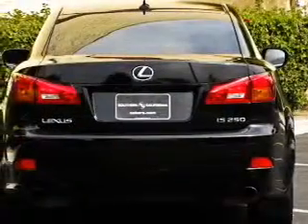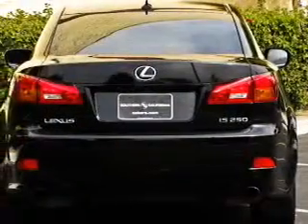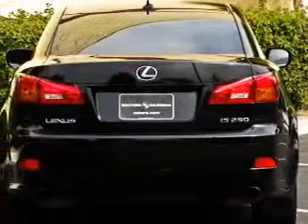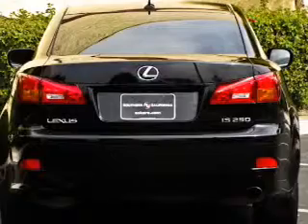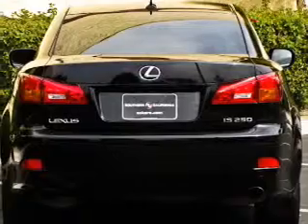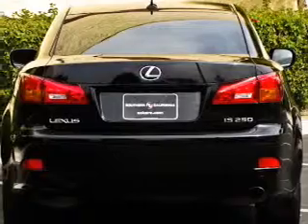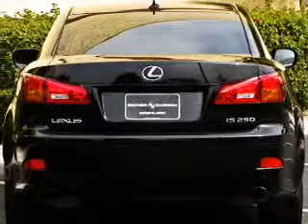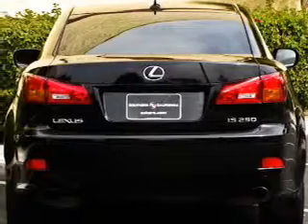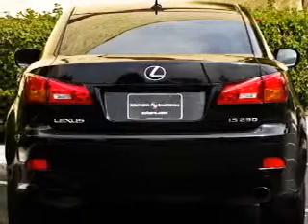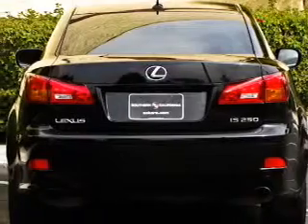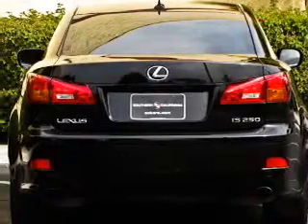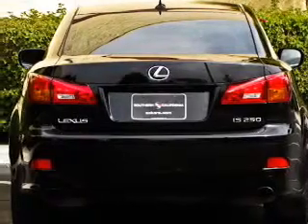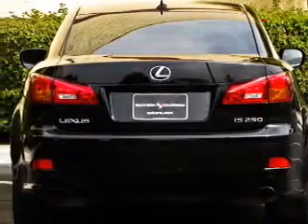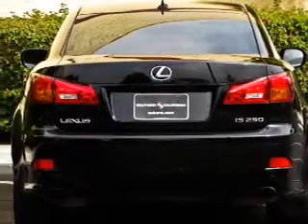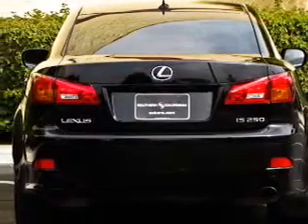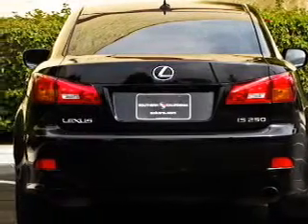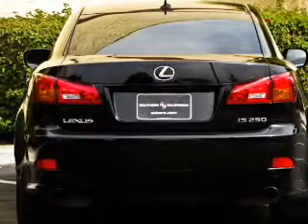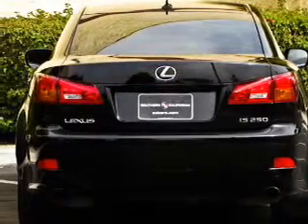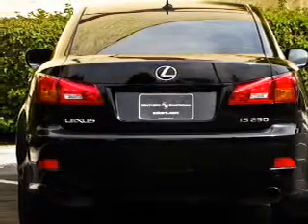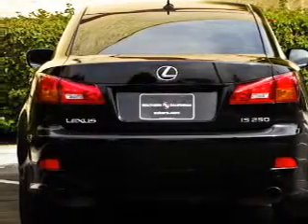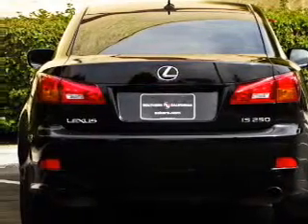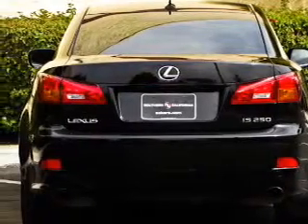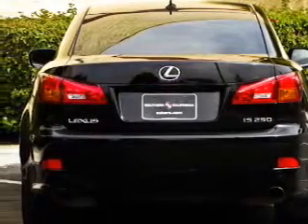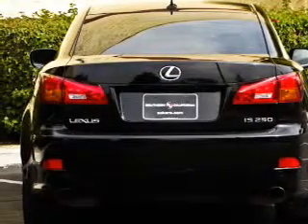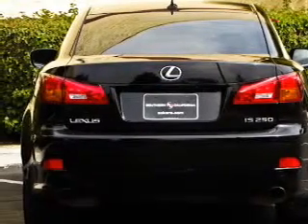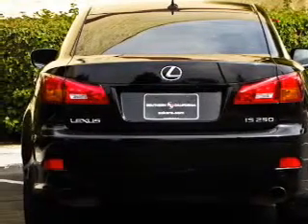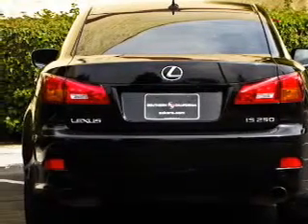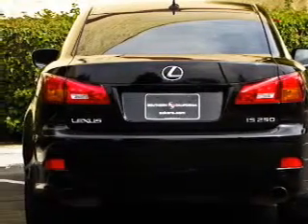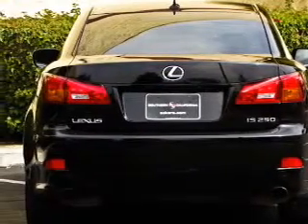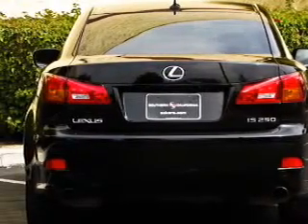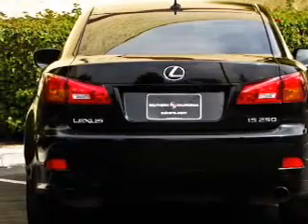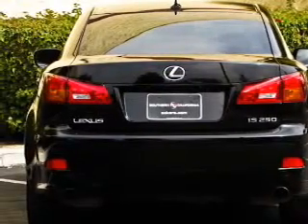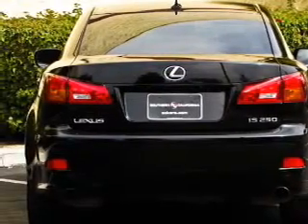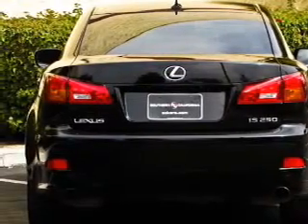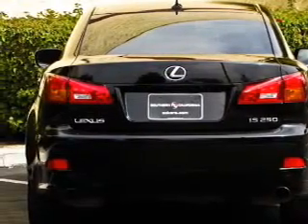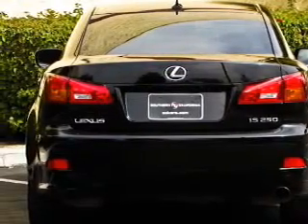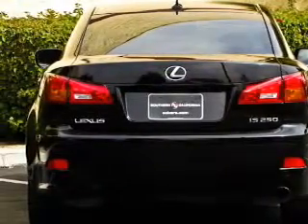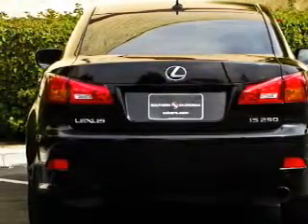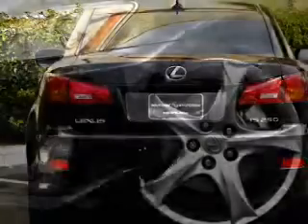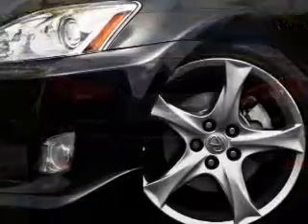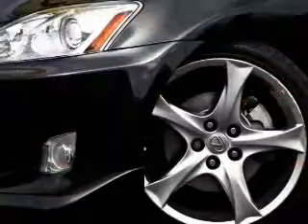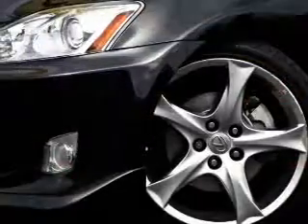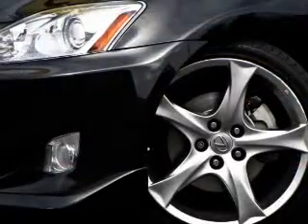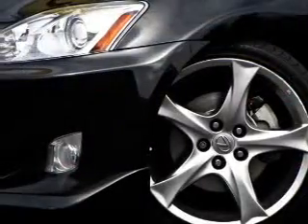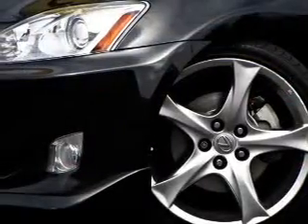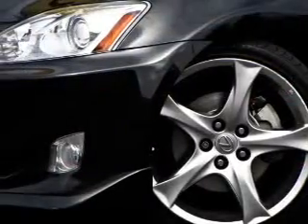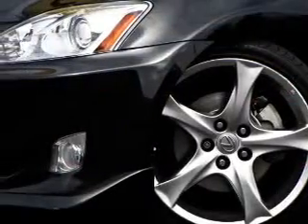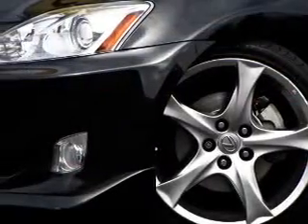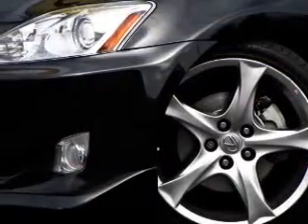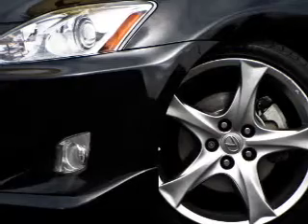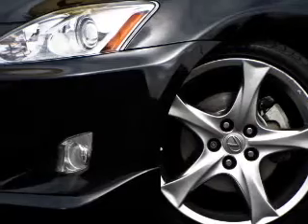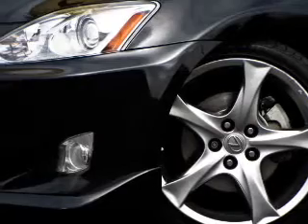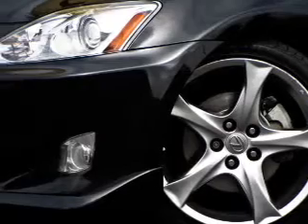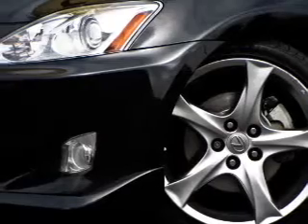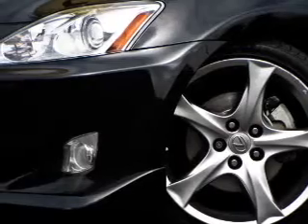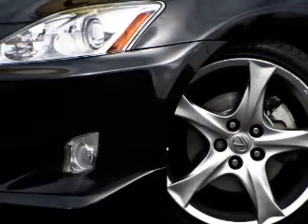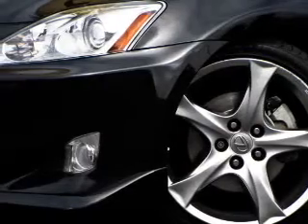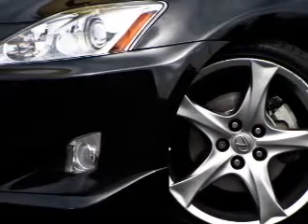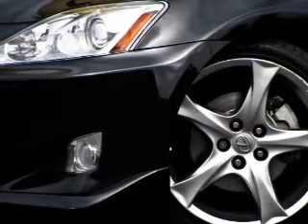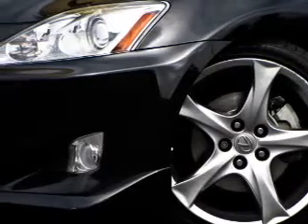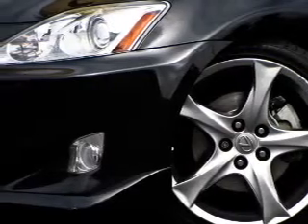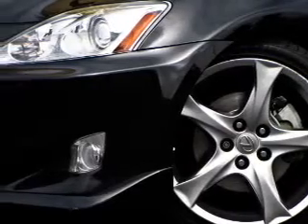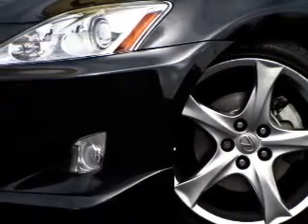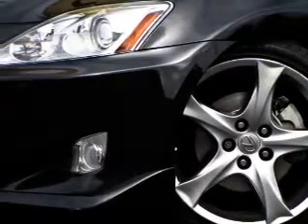Treat yourself to a premium sound system. The anti-lock braking system will keep you safe on the road. There's nothing like a sunroof on a nice day.